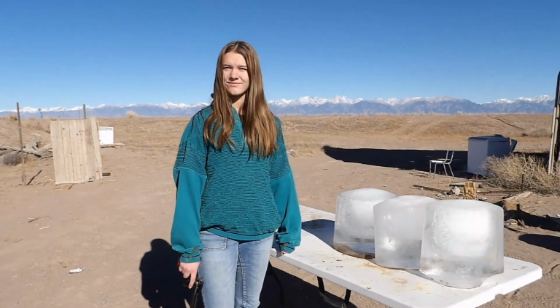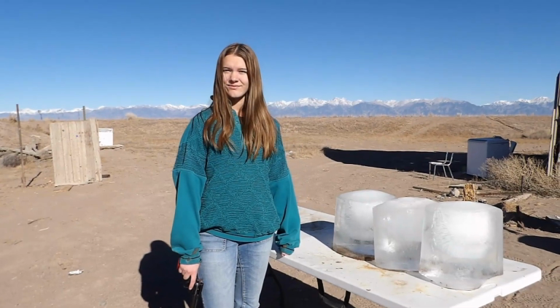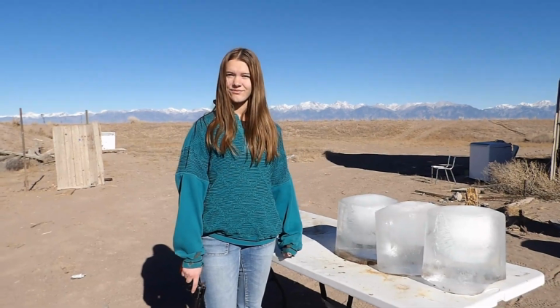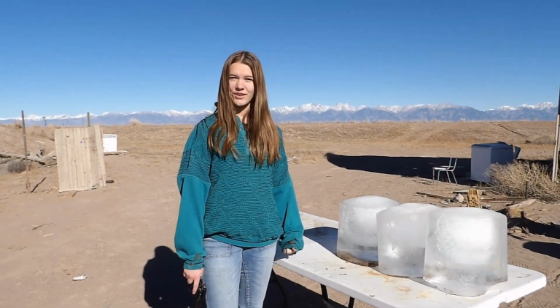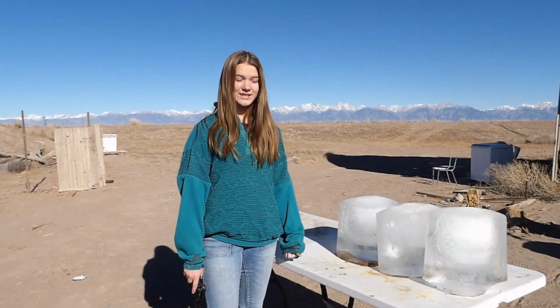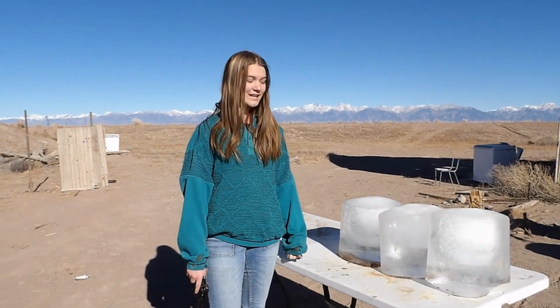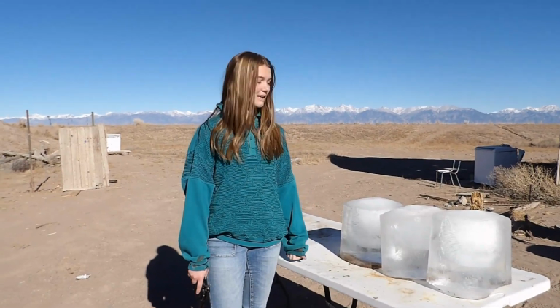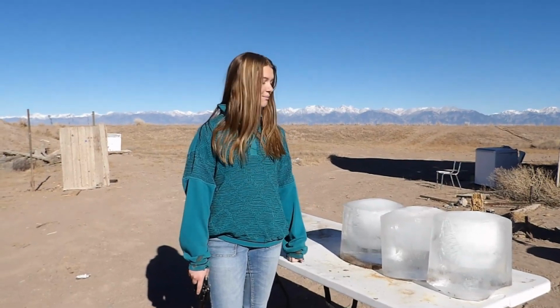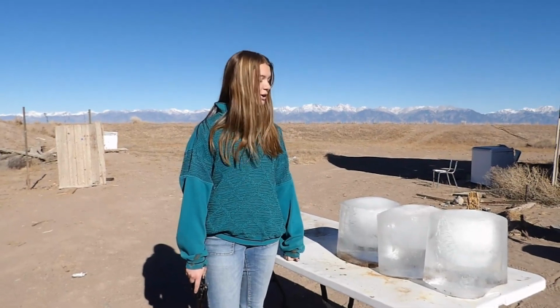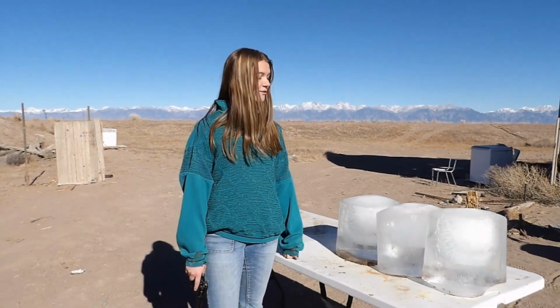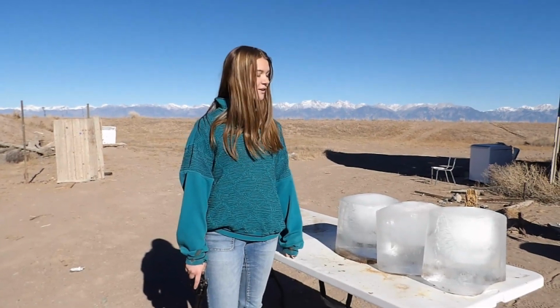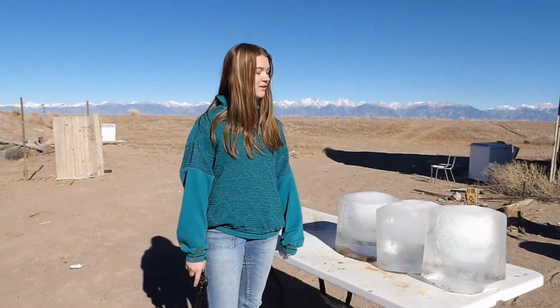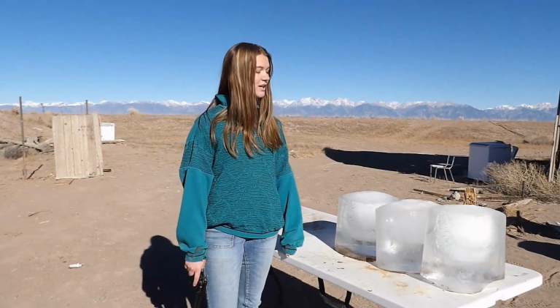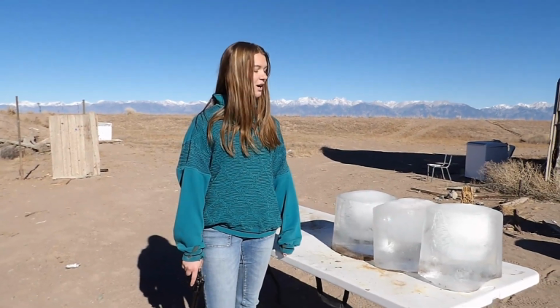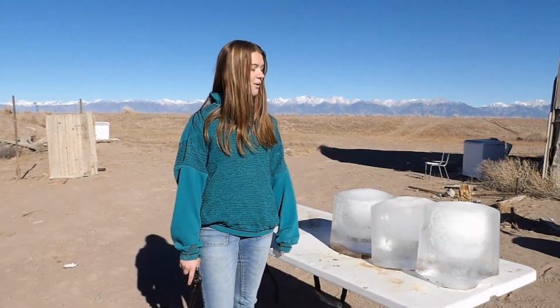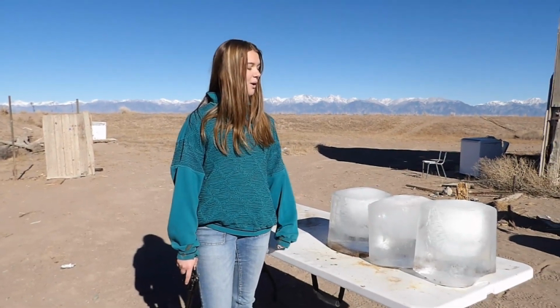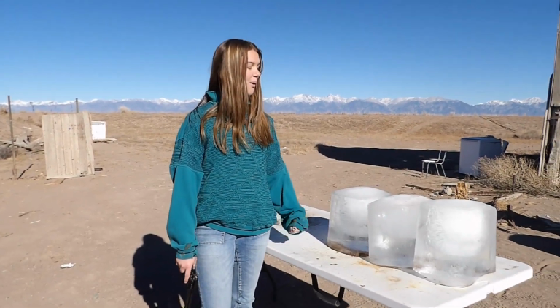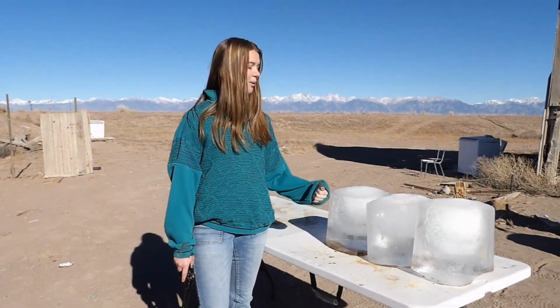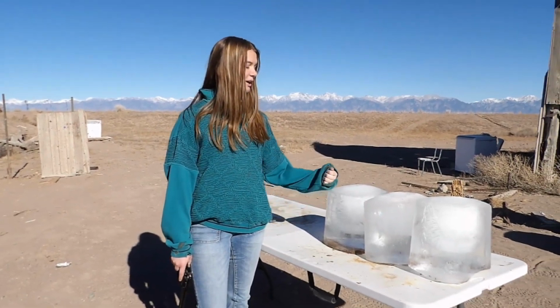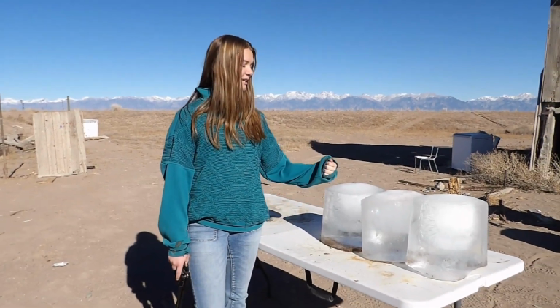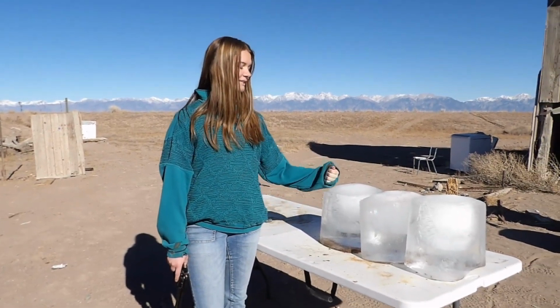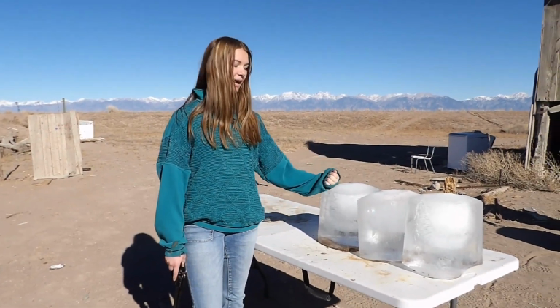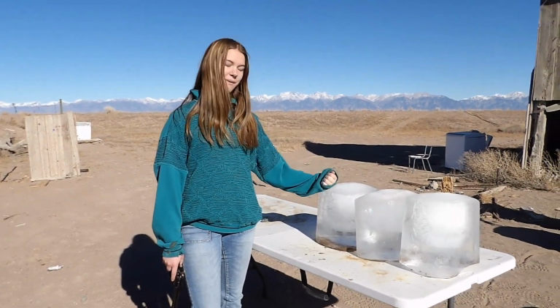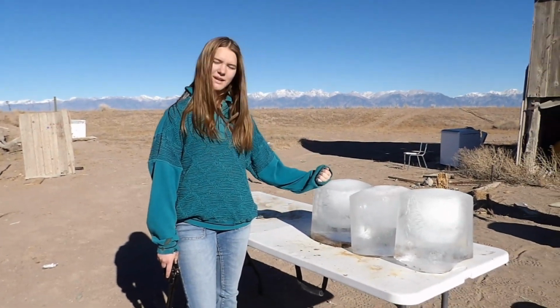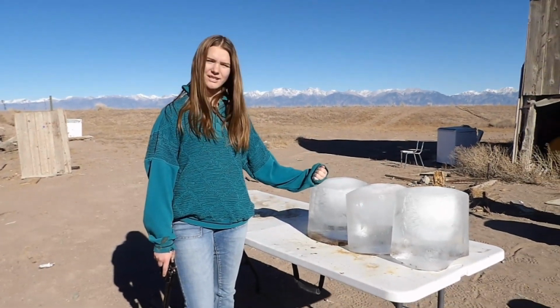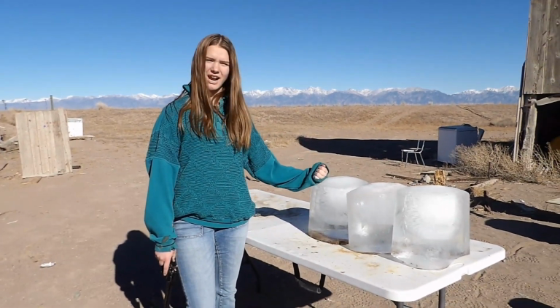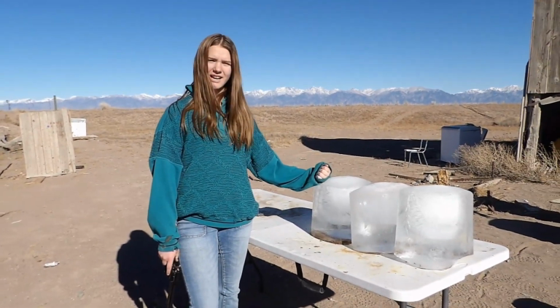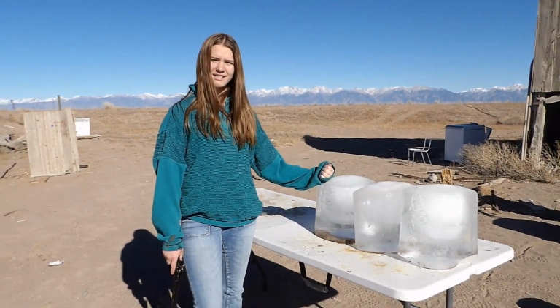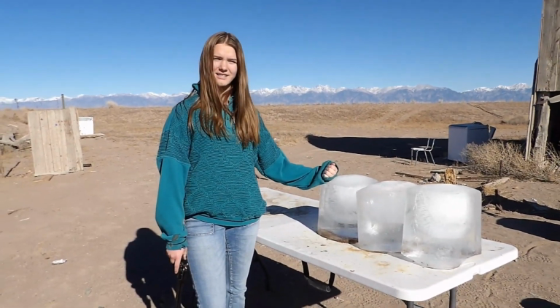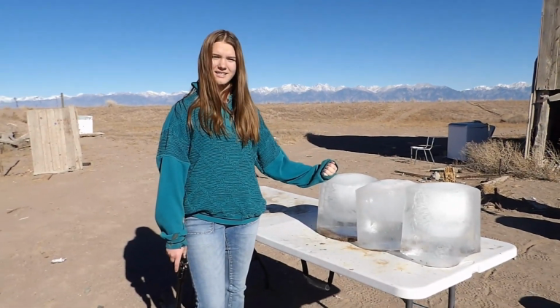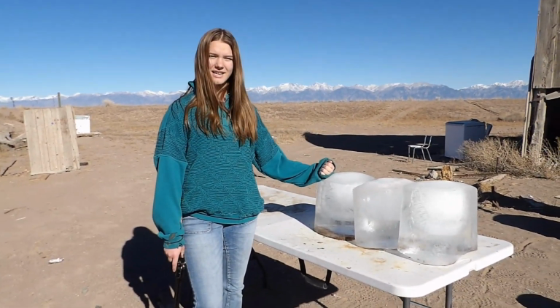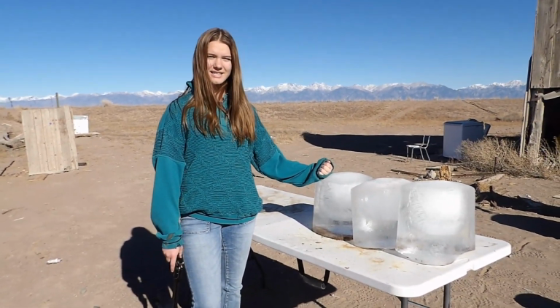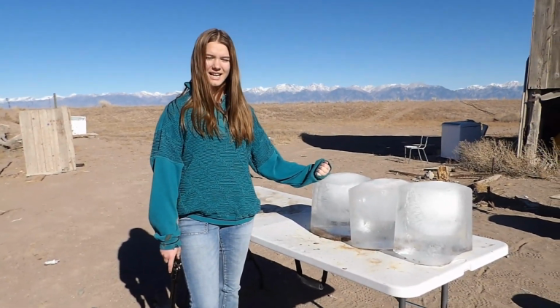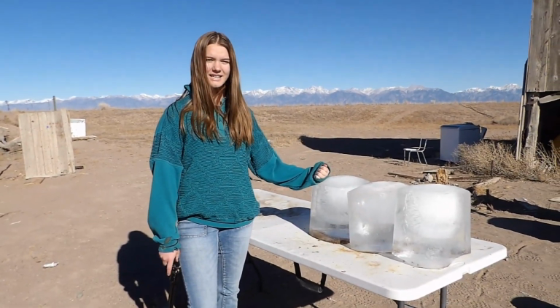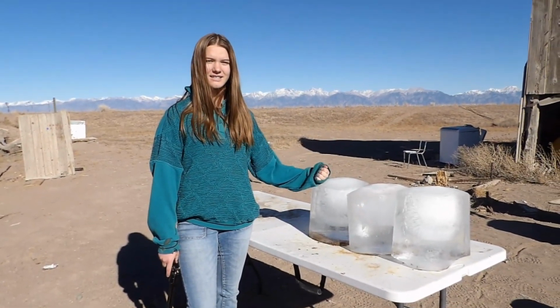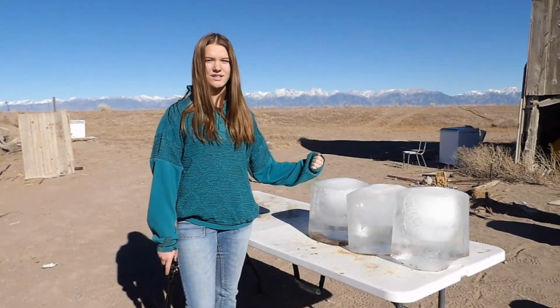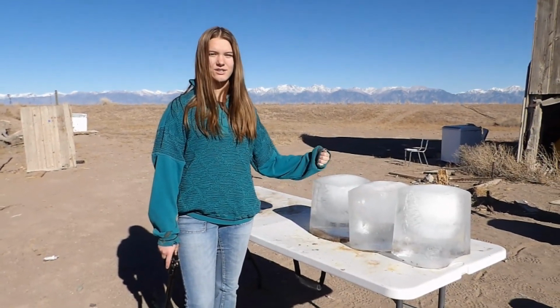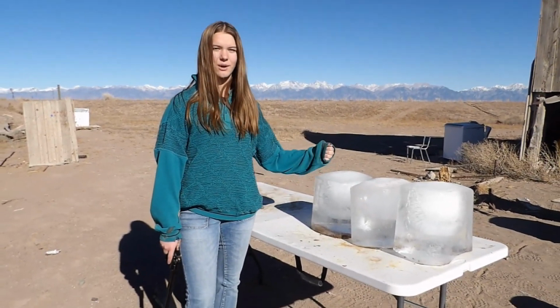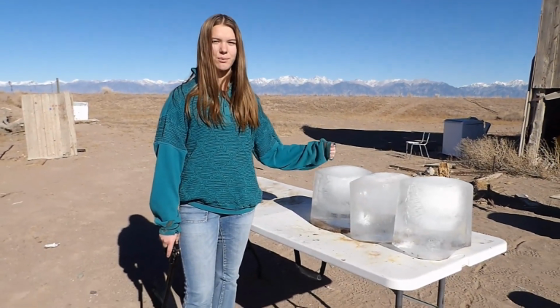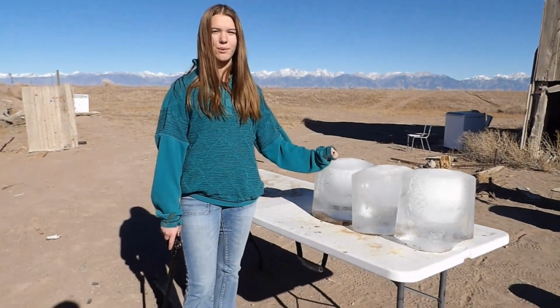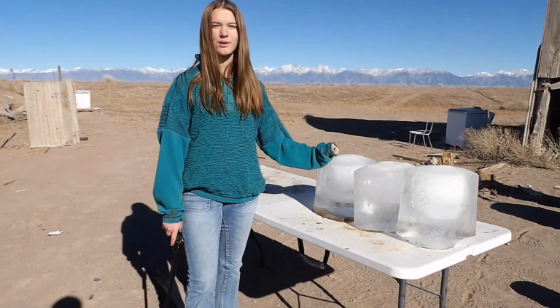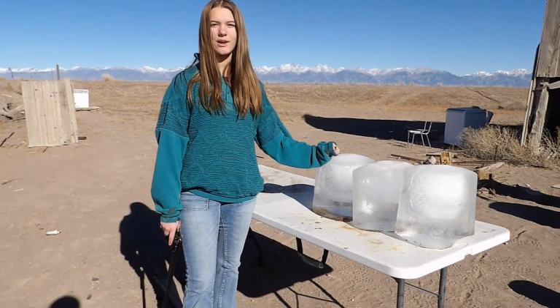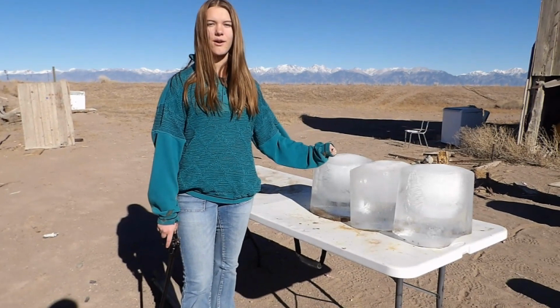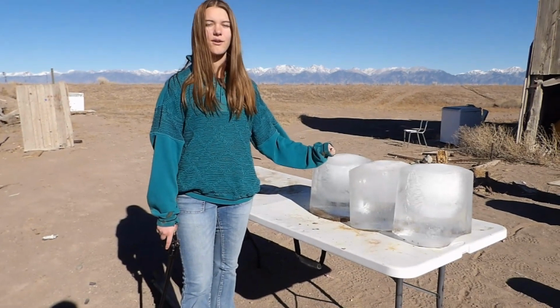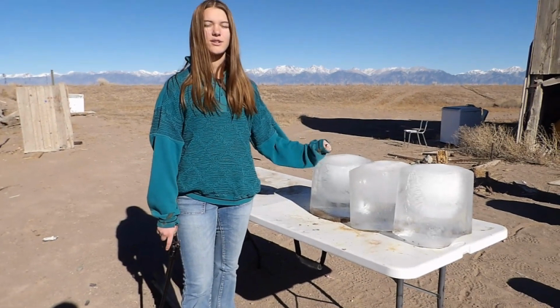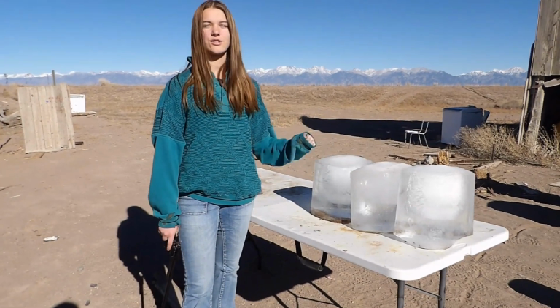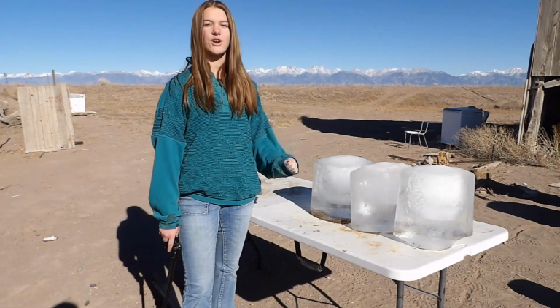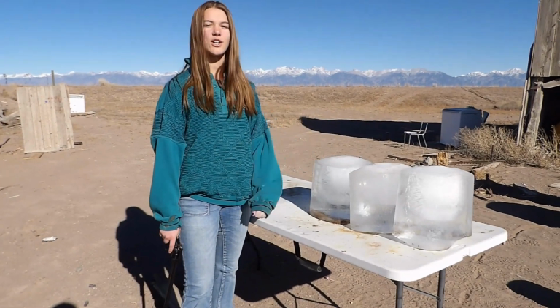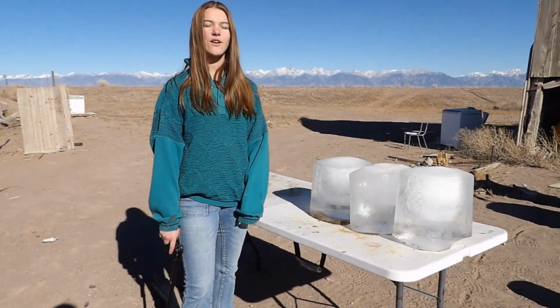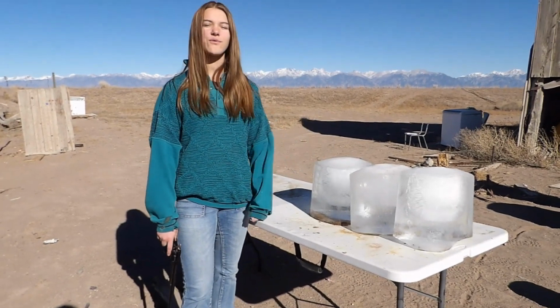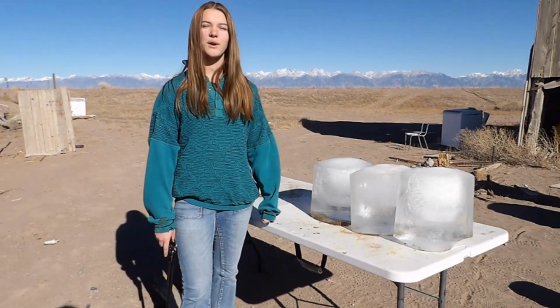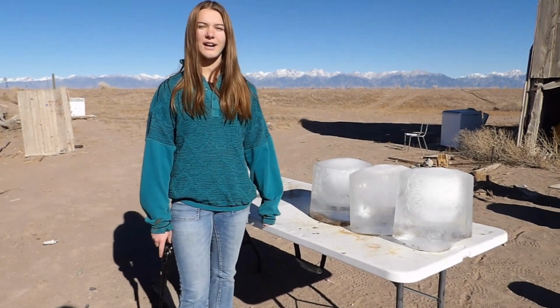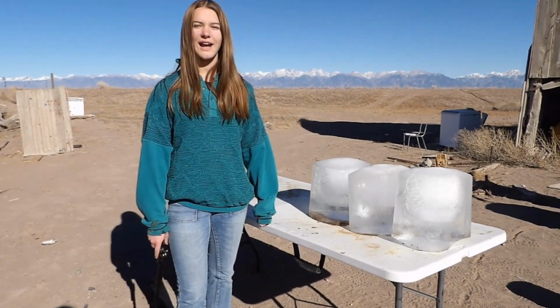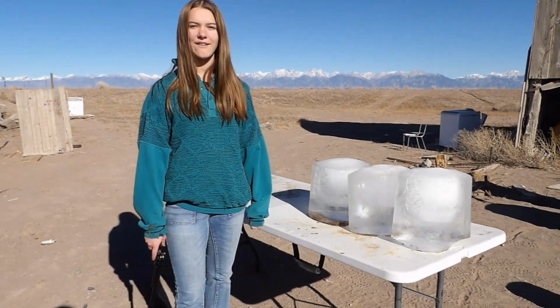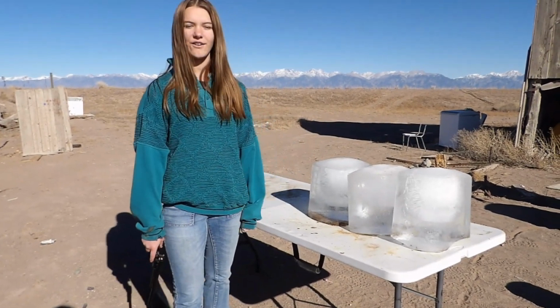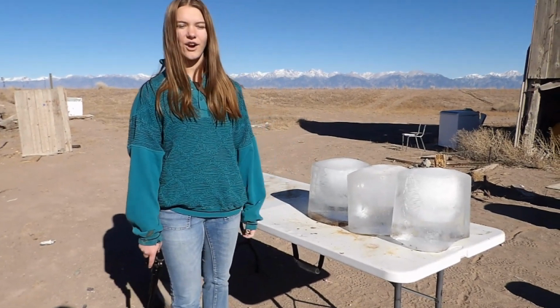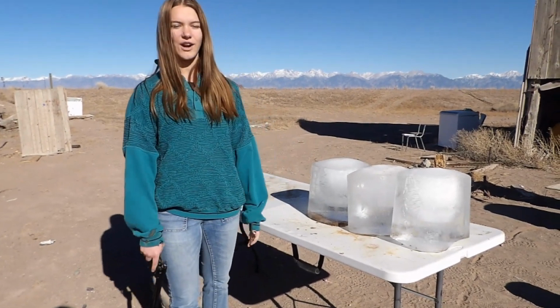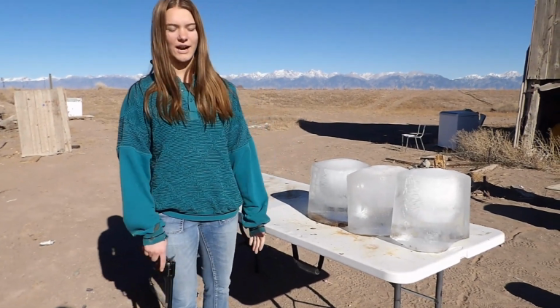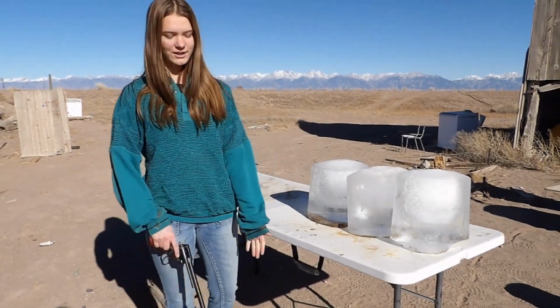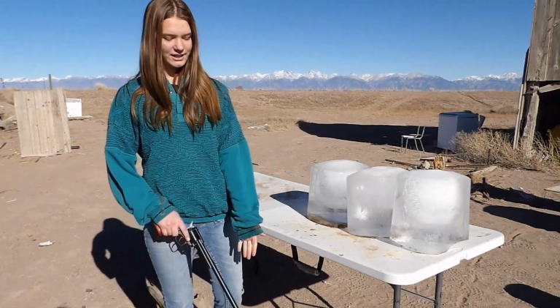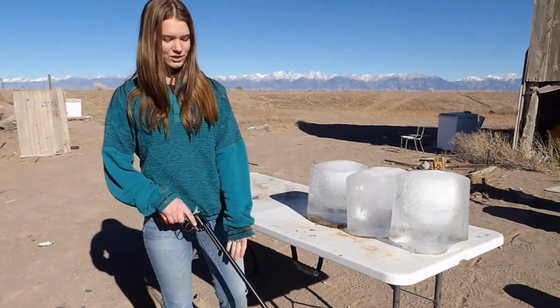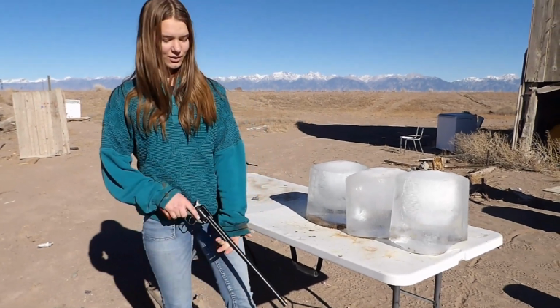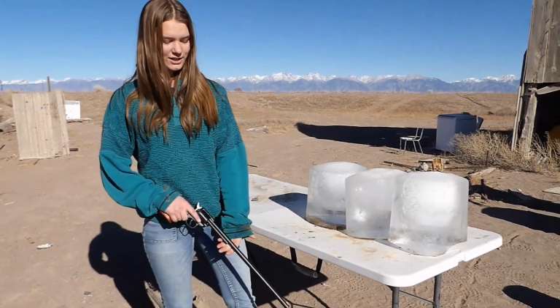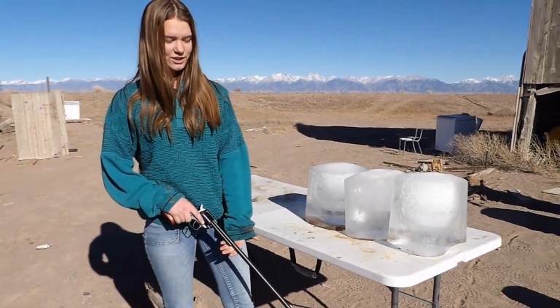For the second part of our video, we're going to see how much ice it takes to stop a bullet. To start off, we're going to have our Heritage .22.